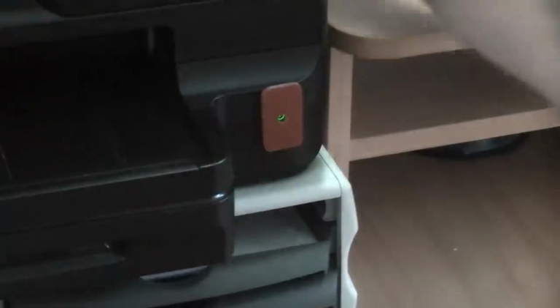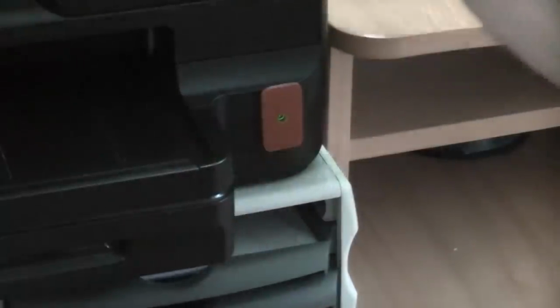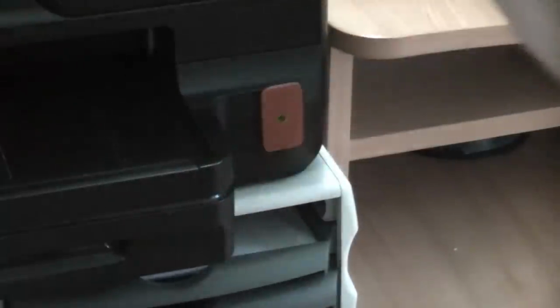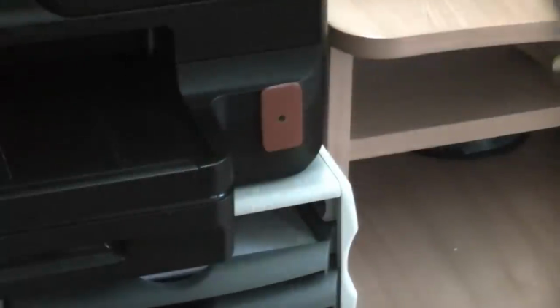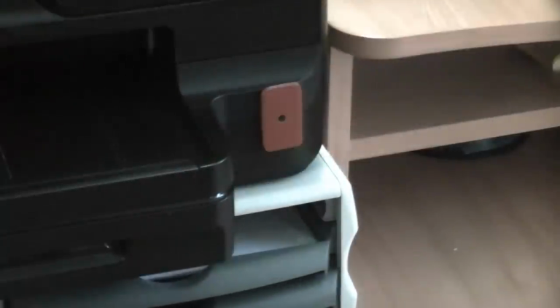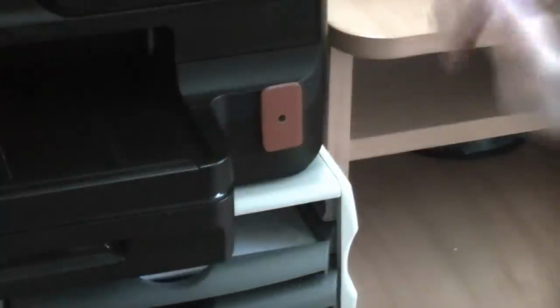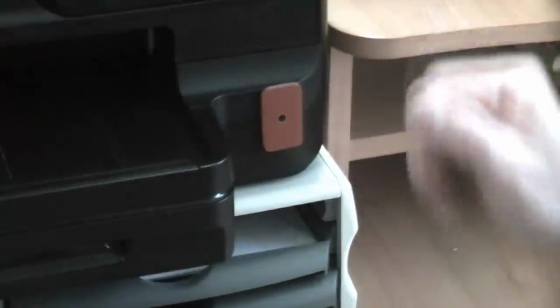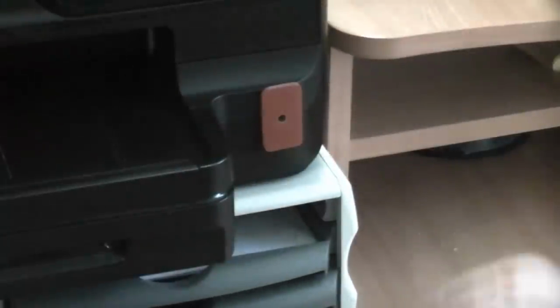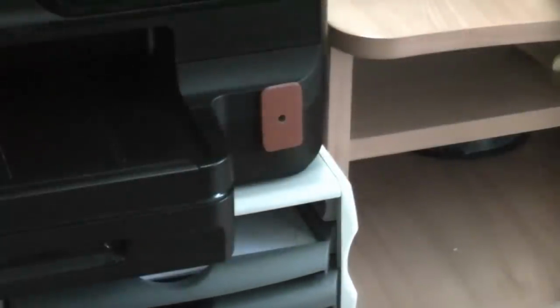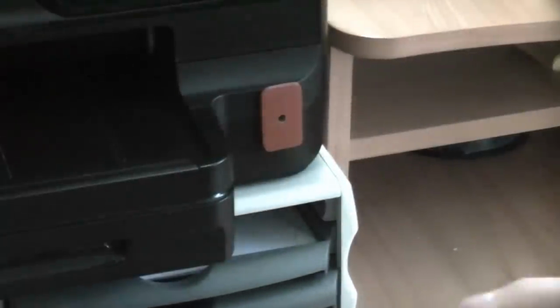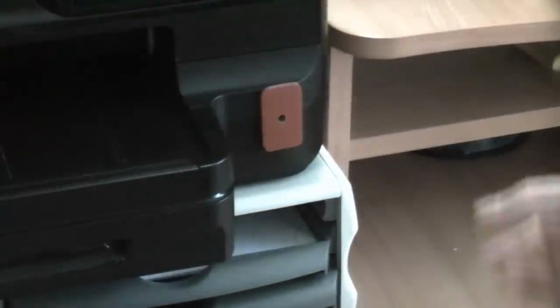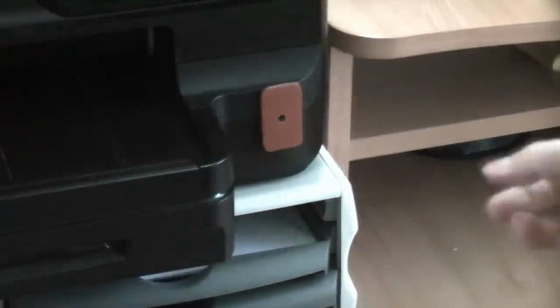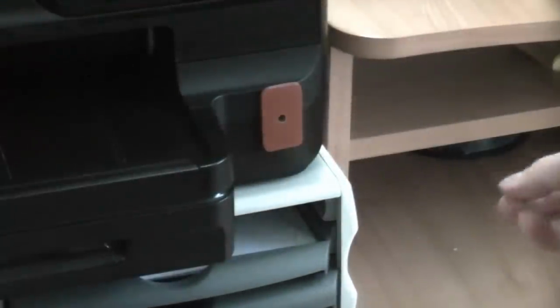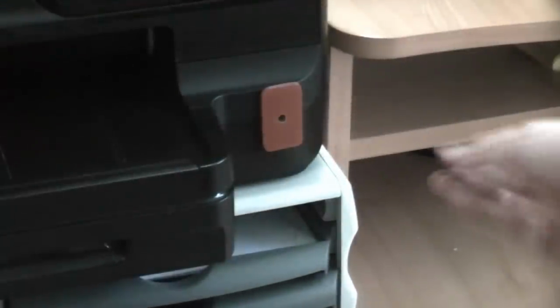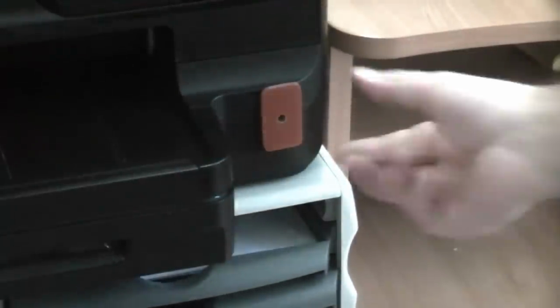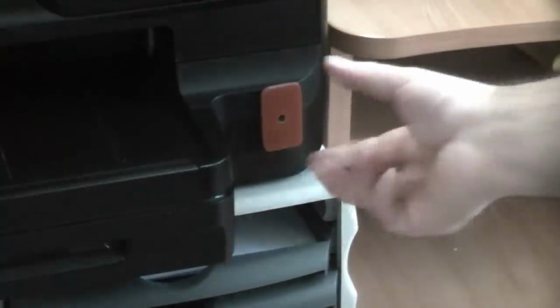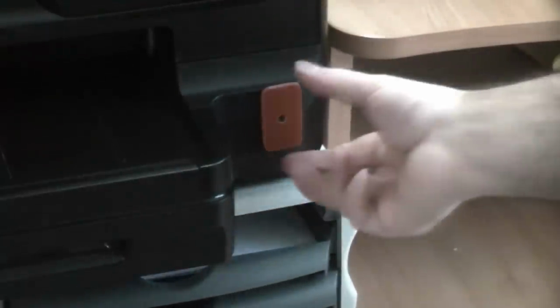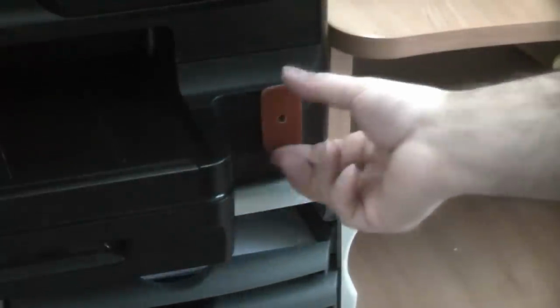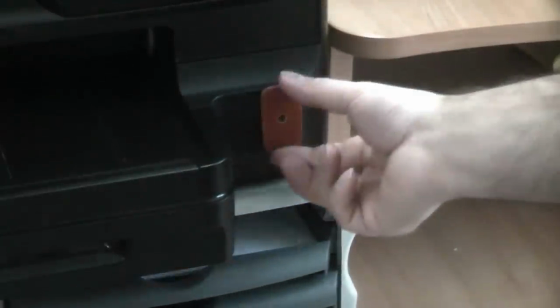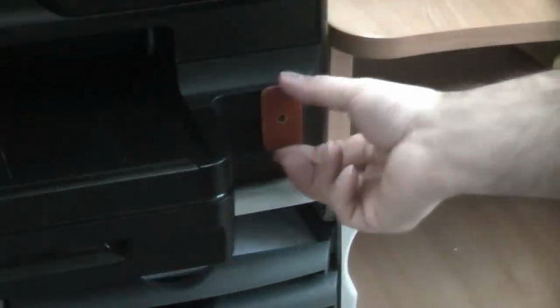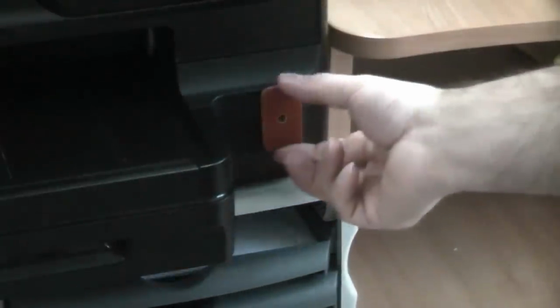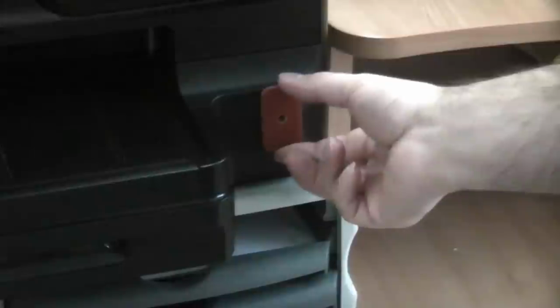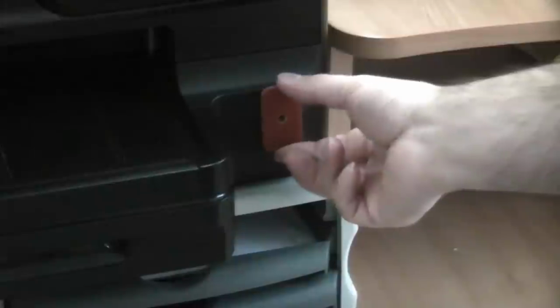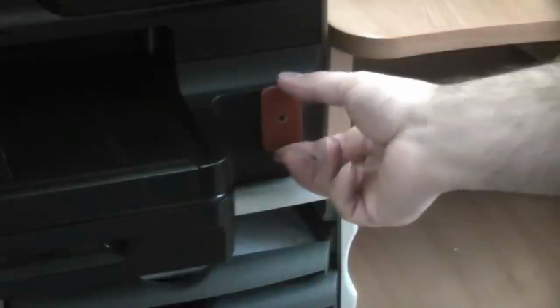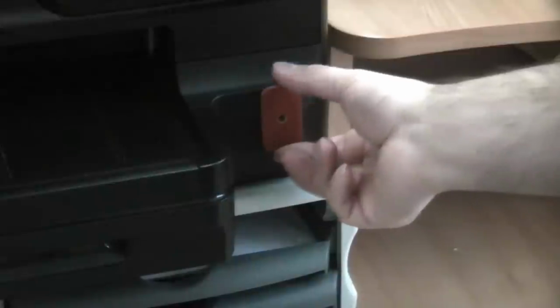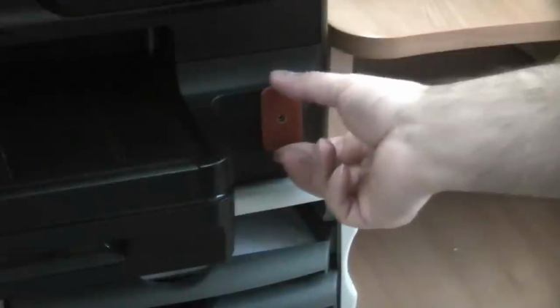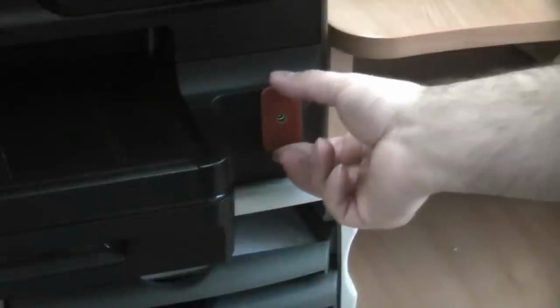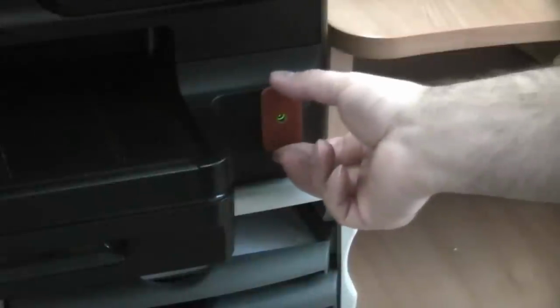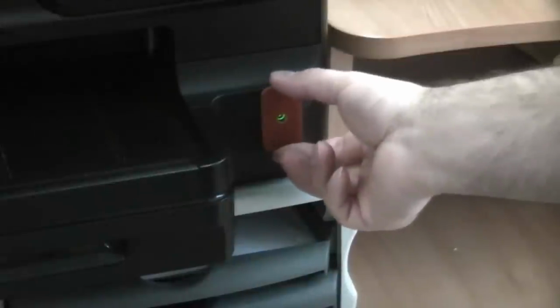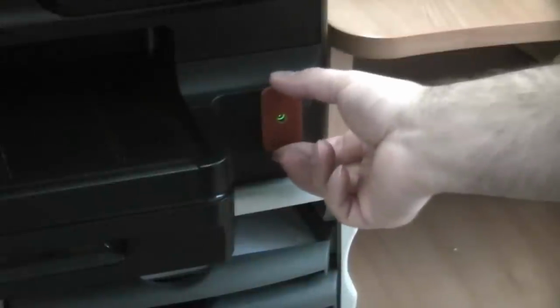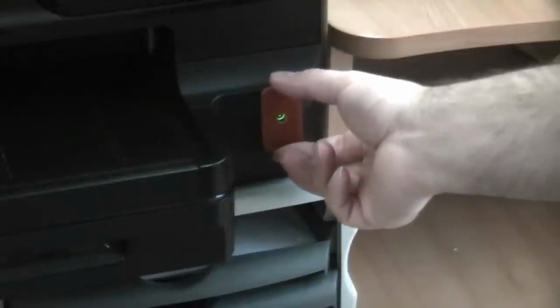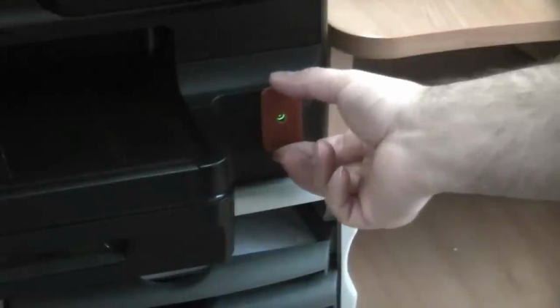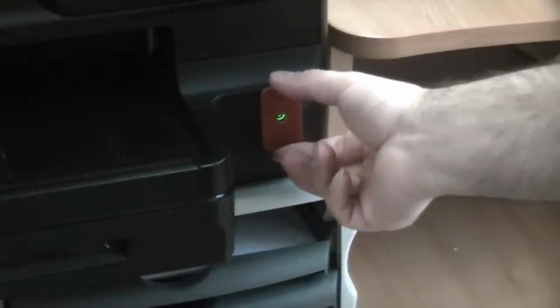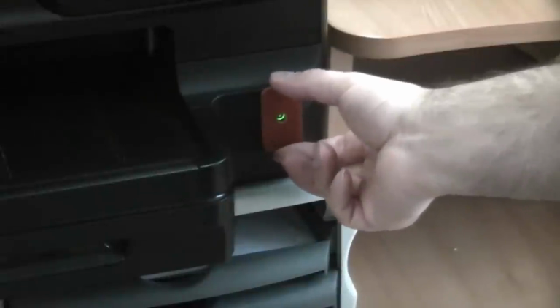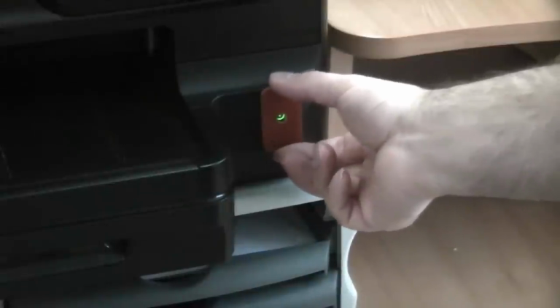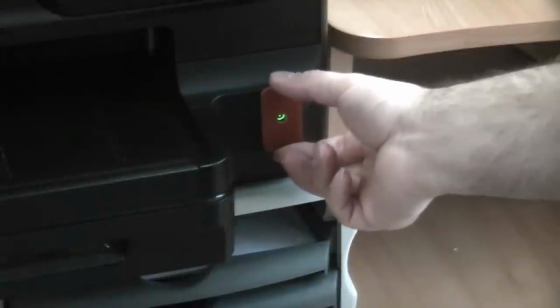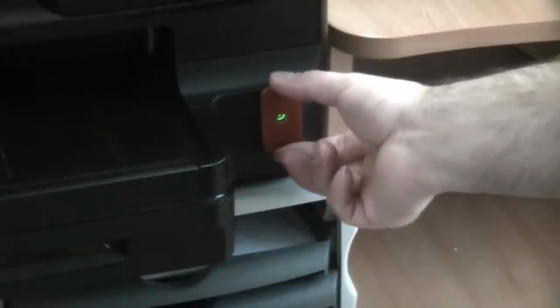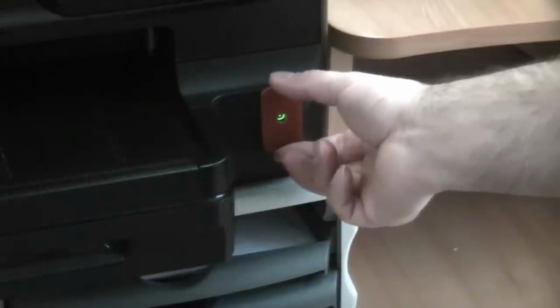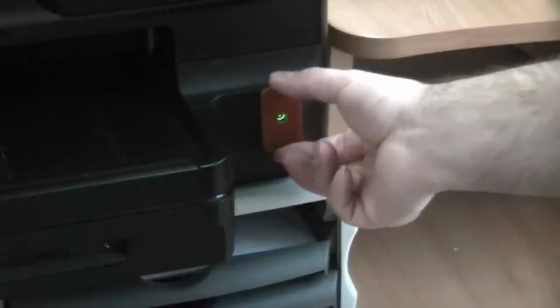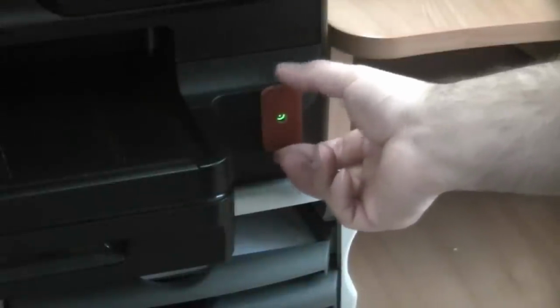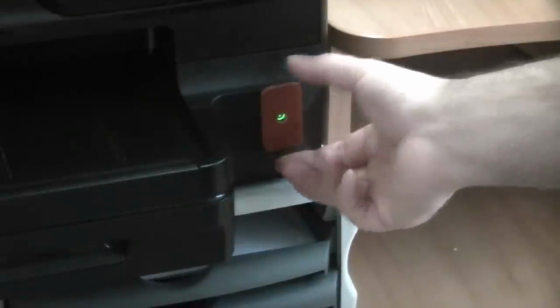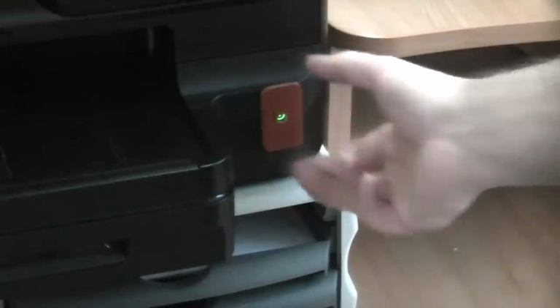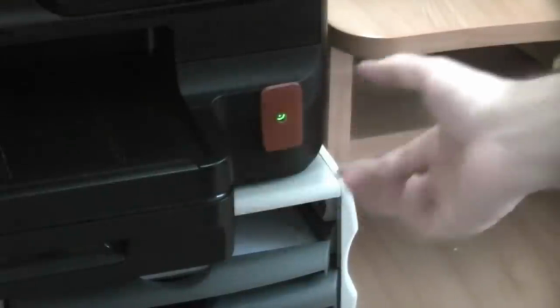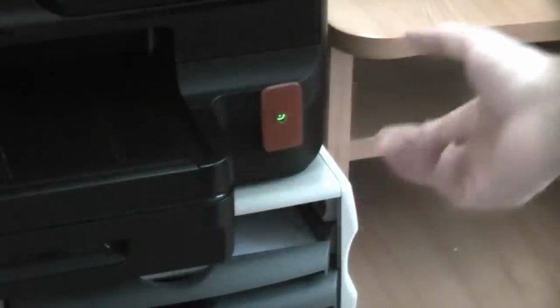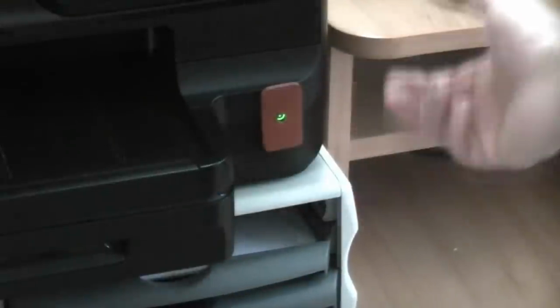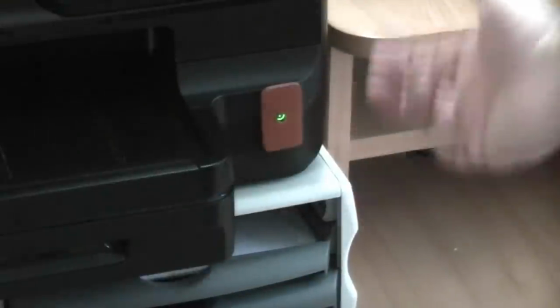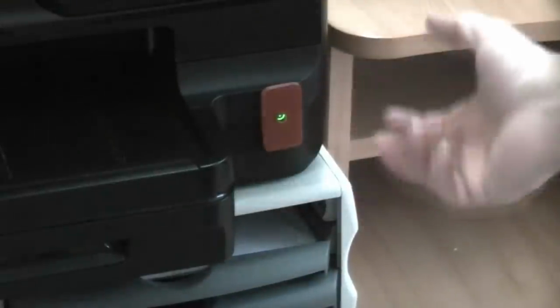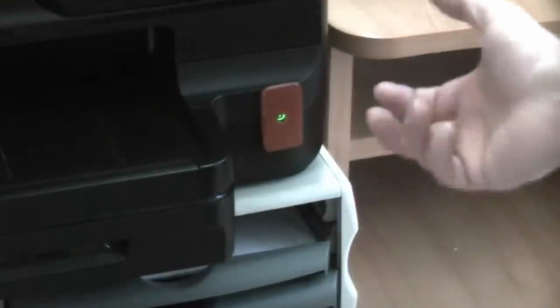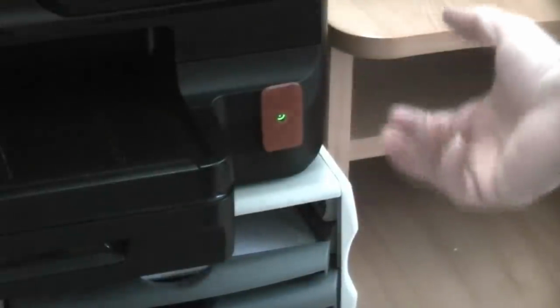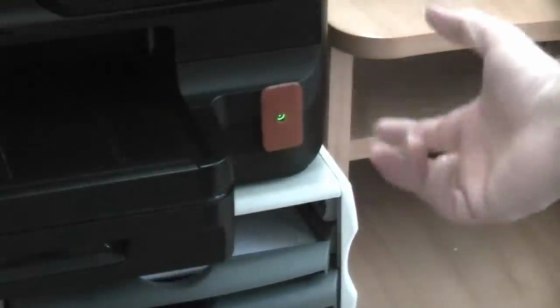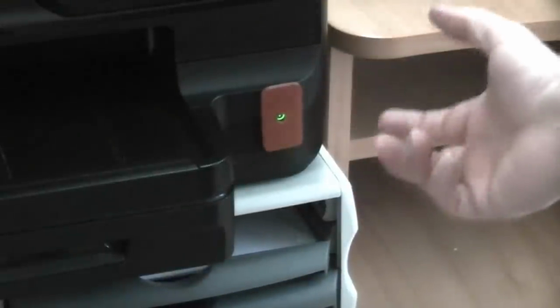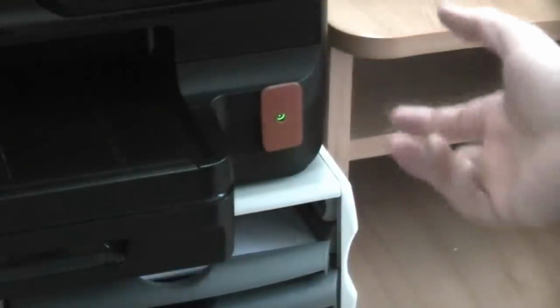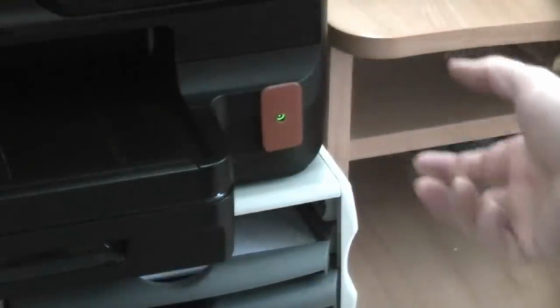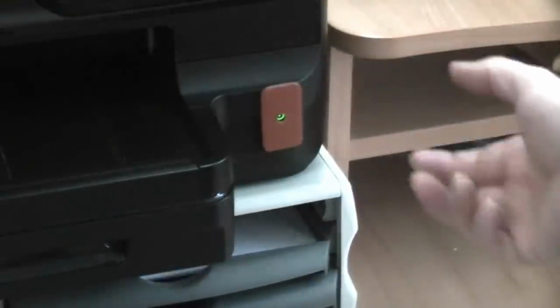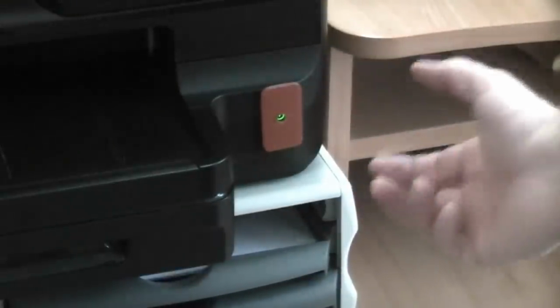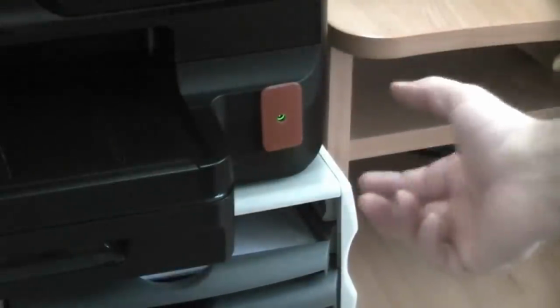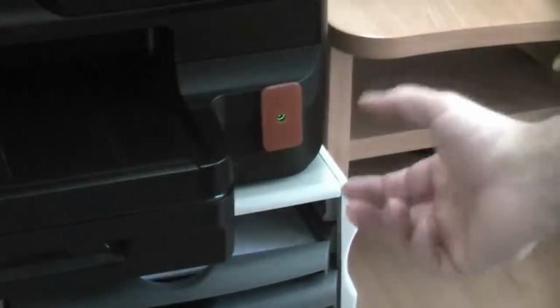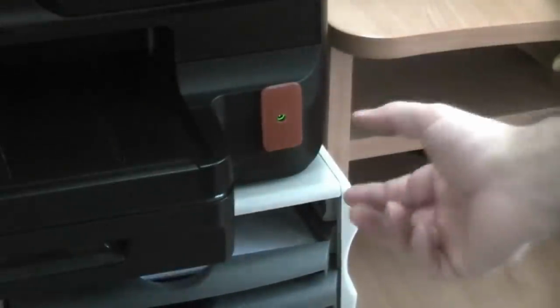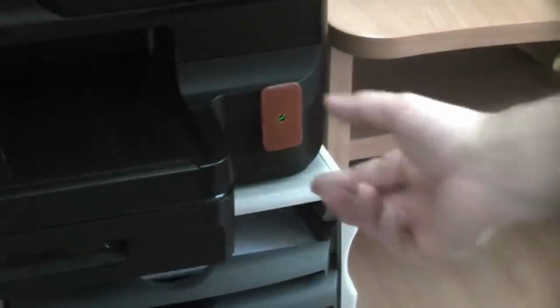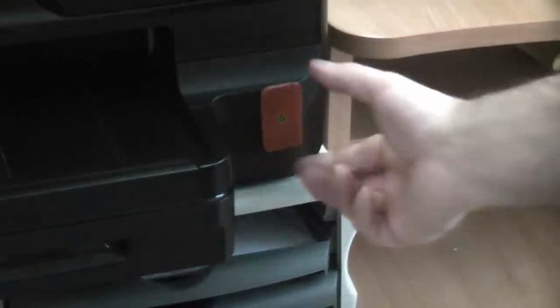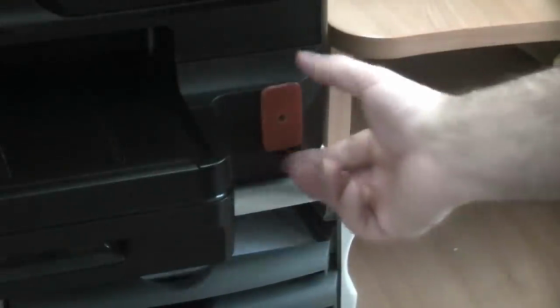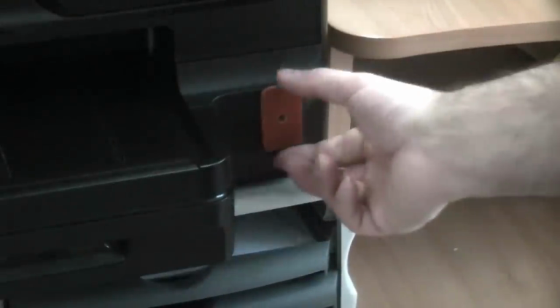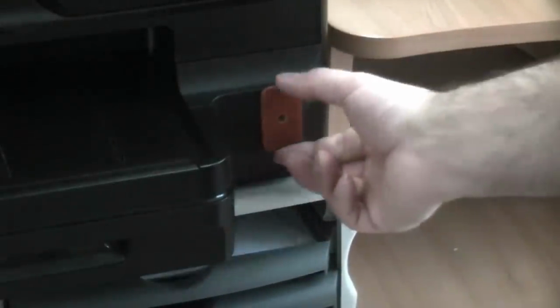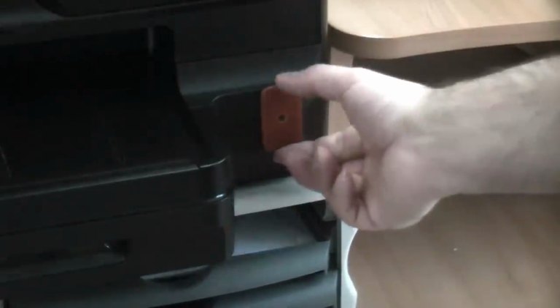Once that is stuck on there, there is no way that a child will ever be able to pull that off. The mammoth tape grips so well.